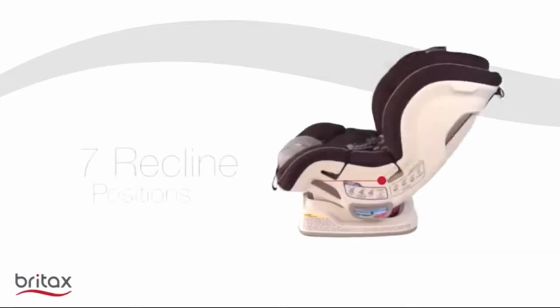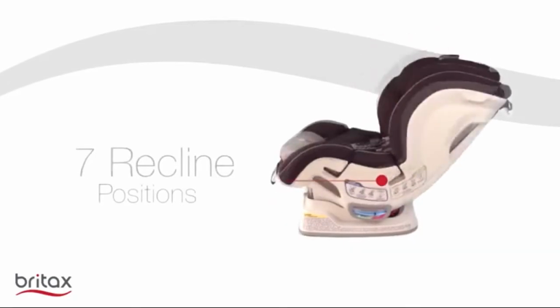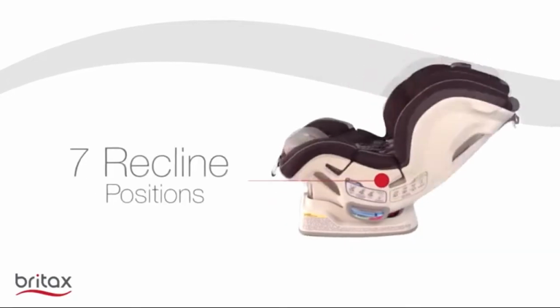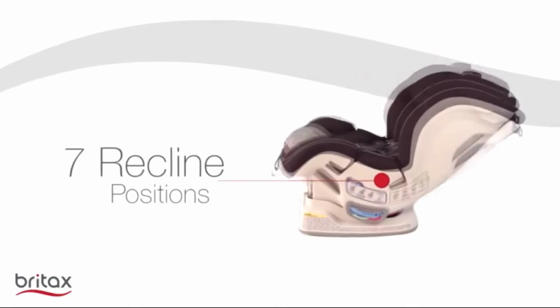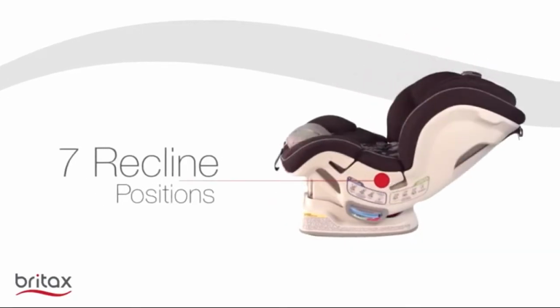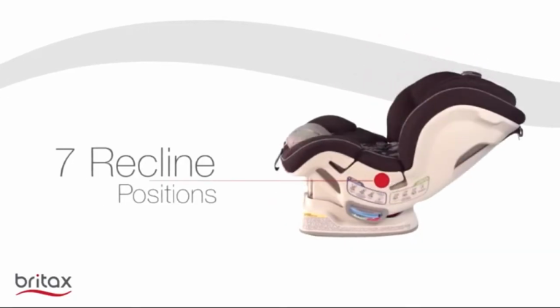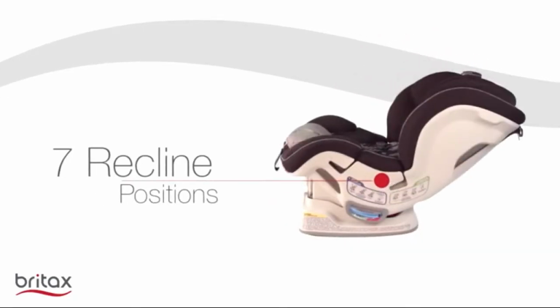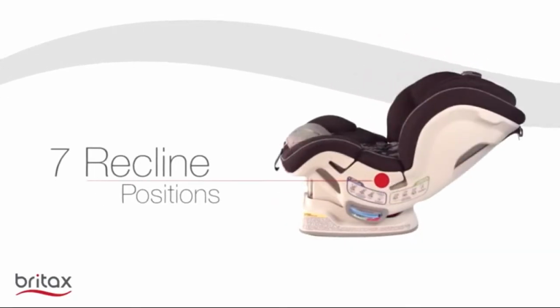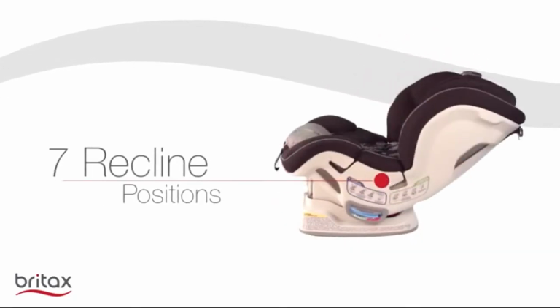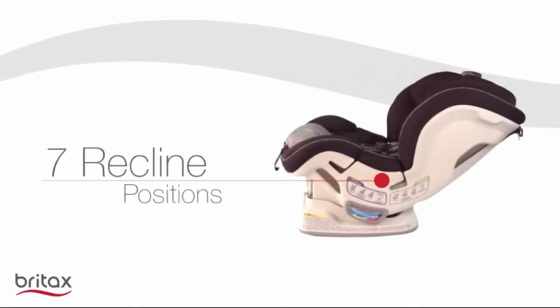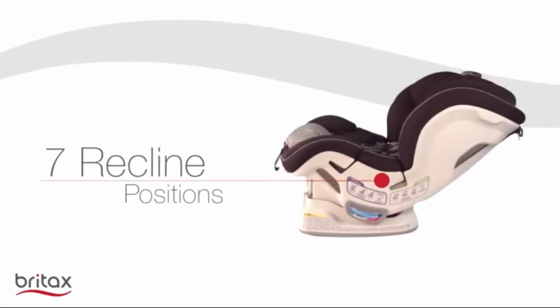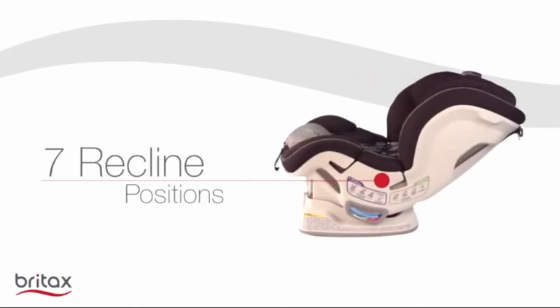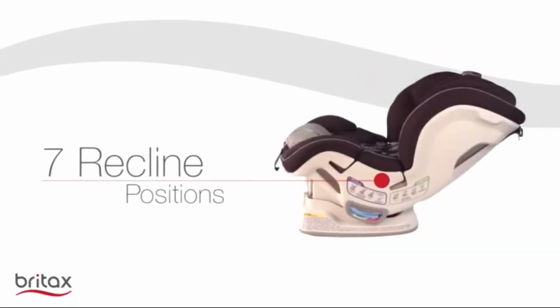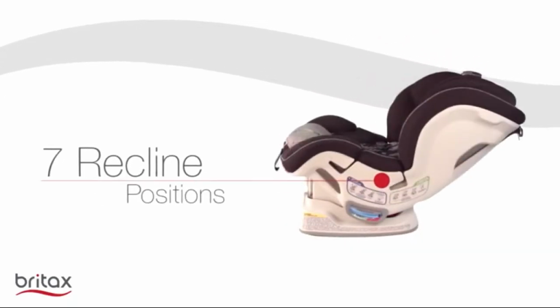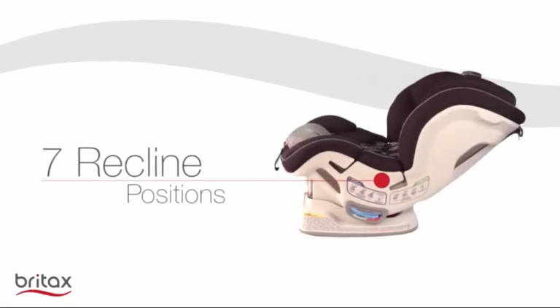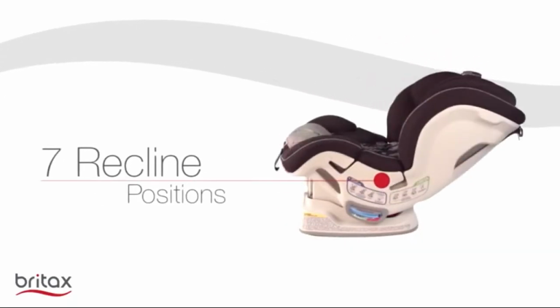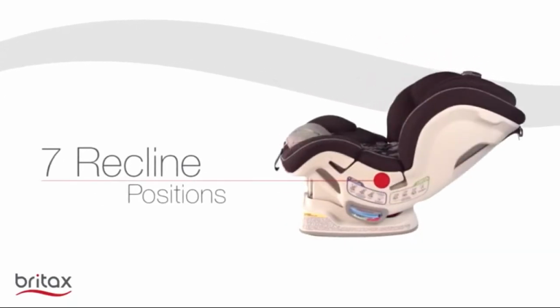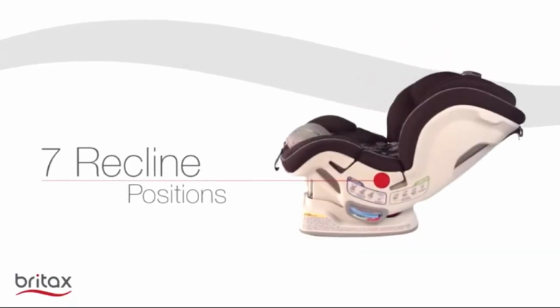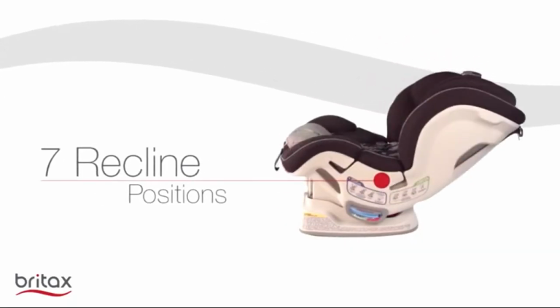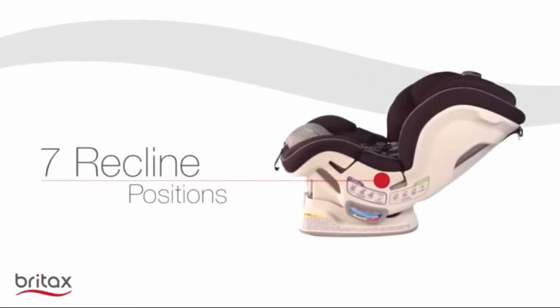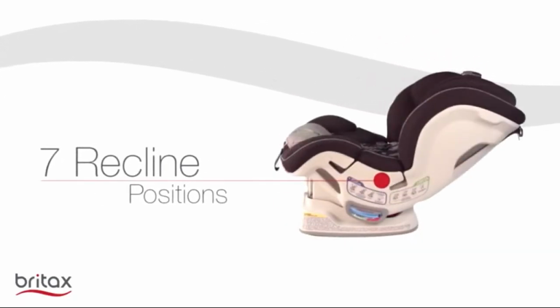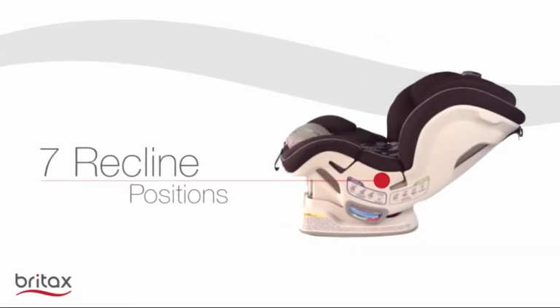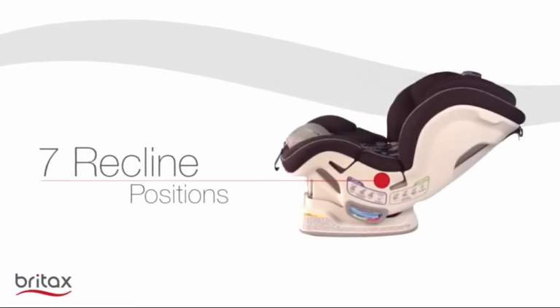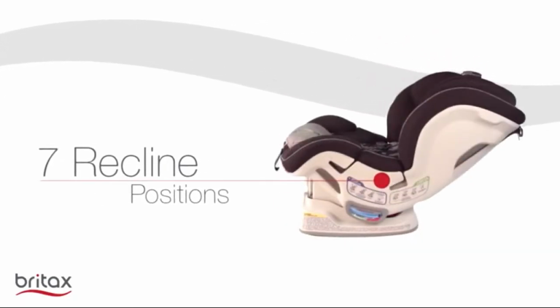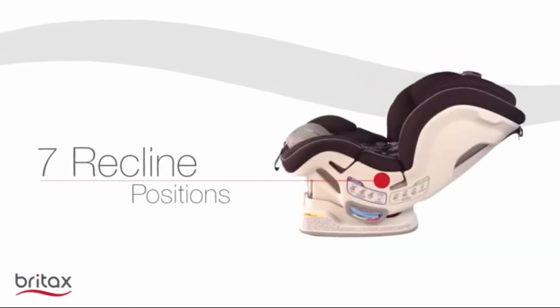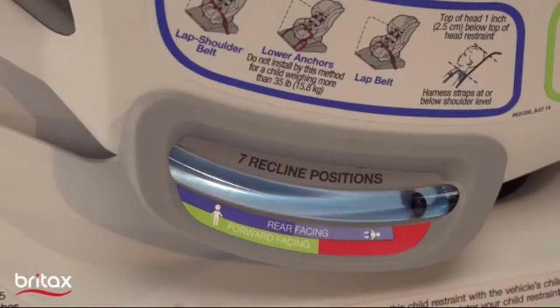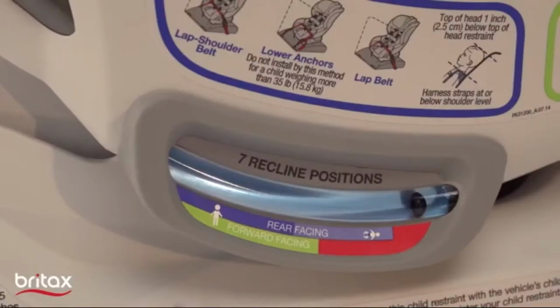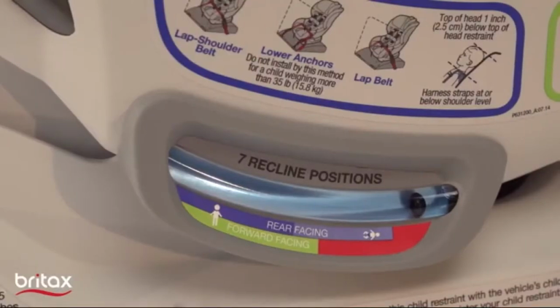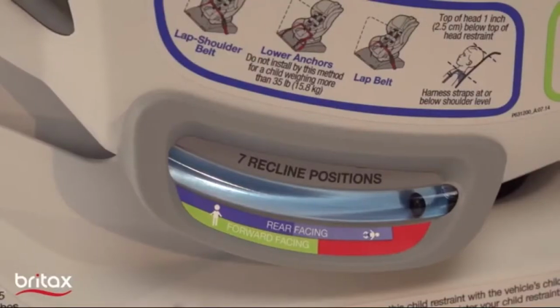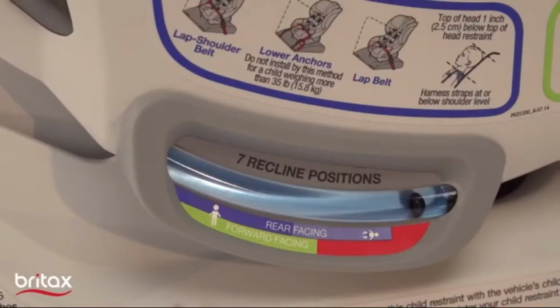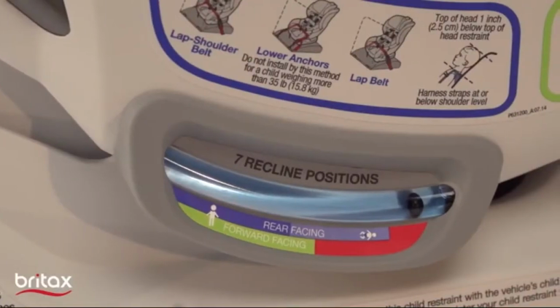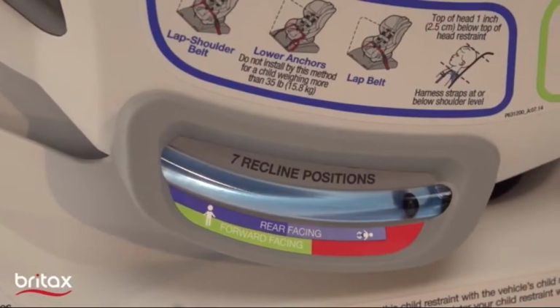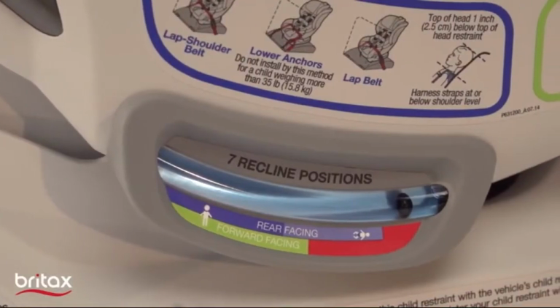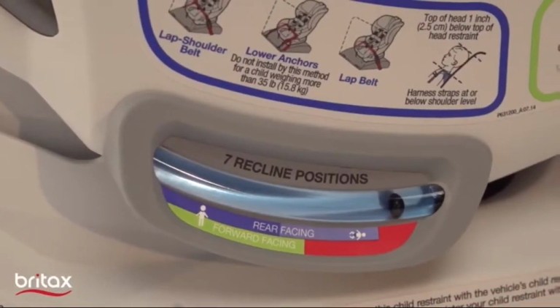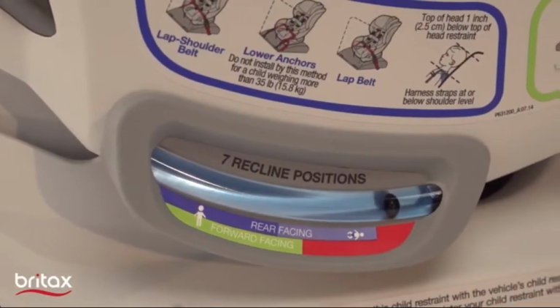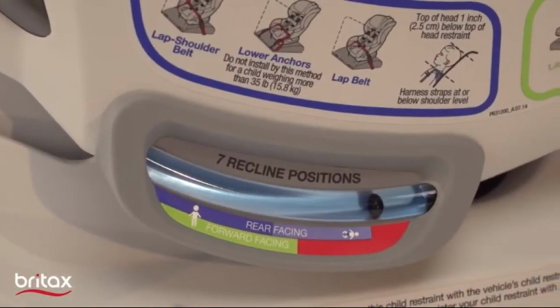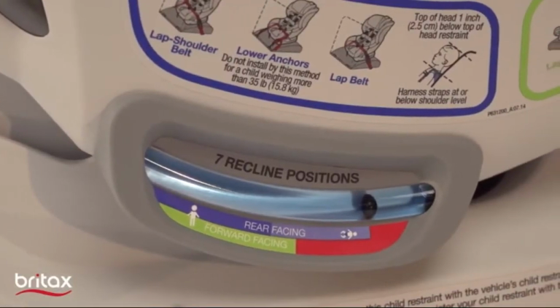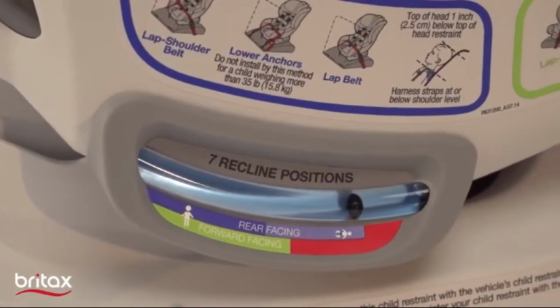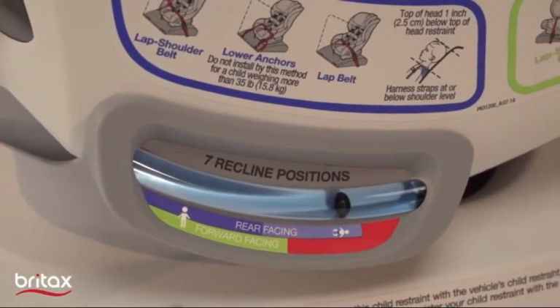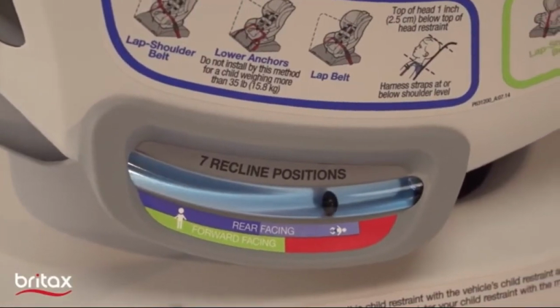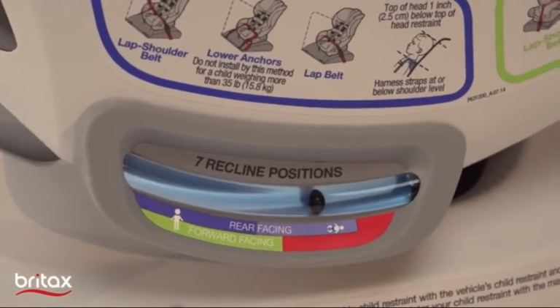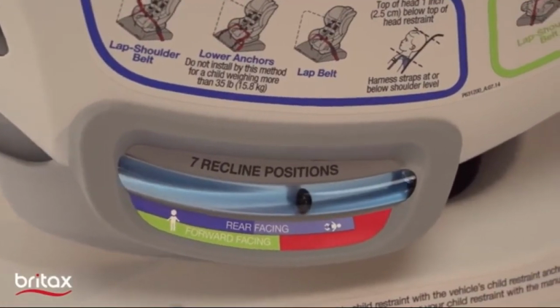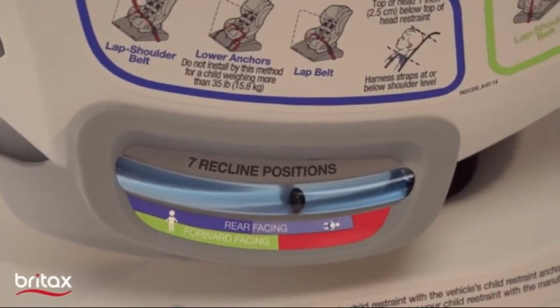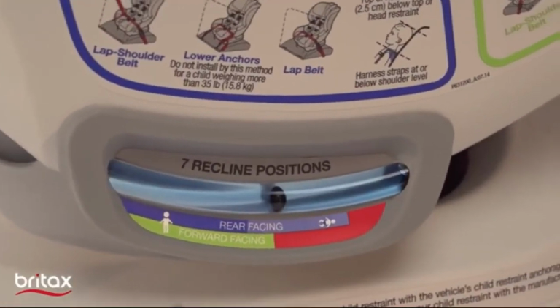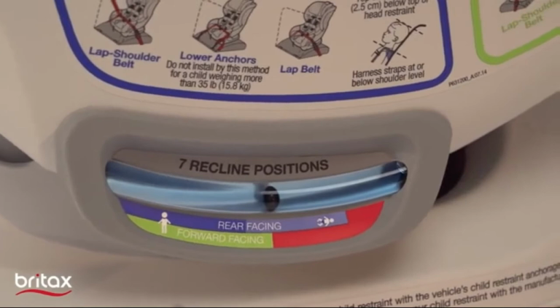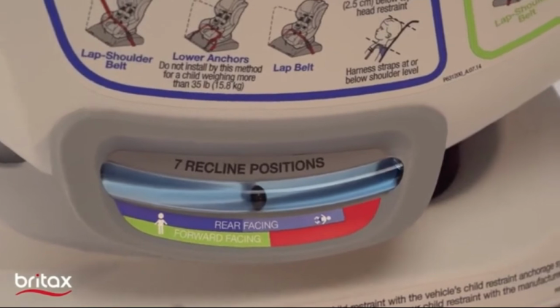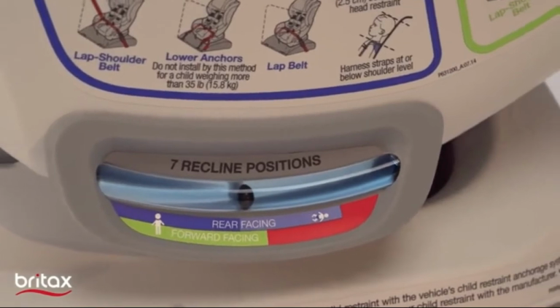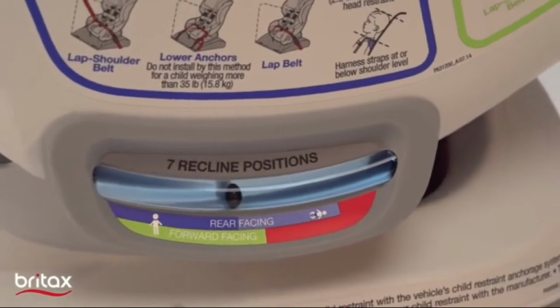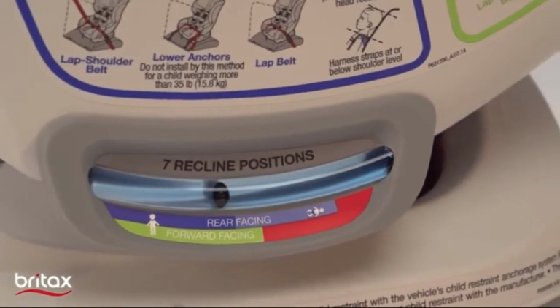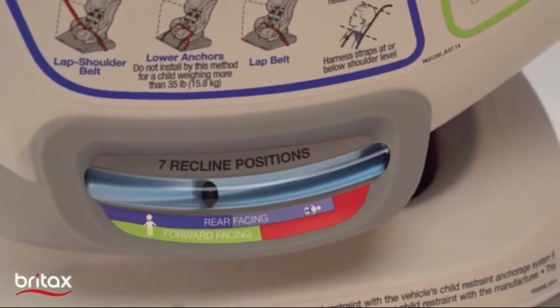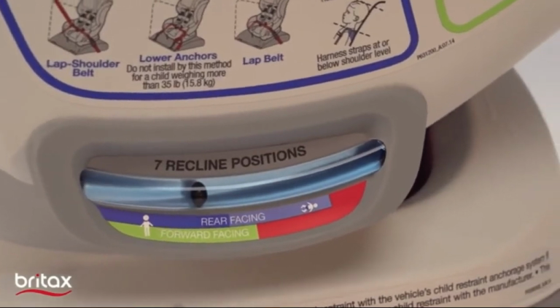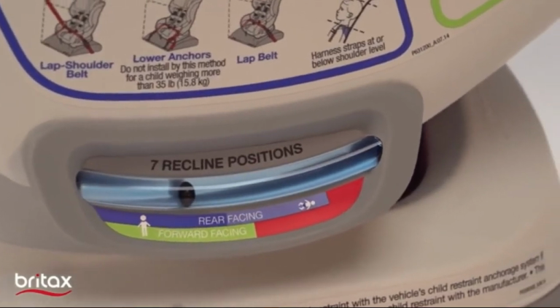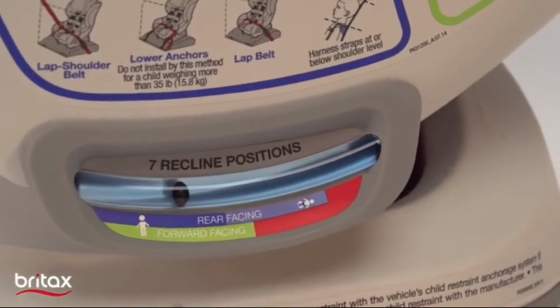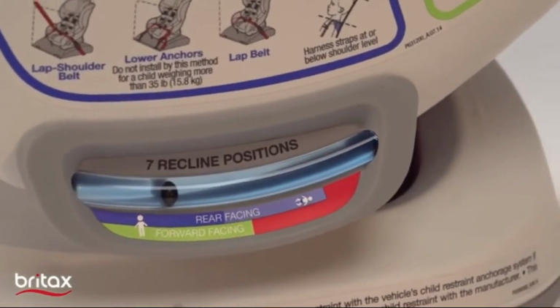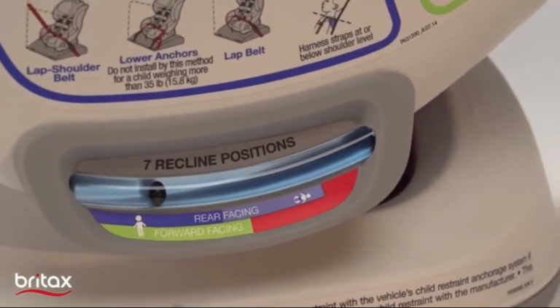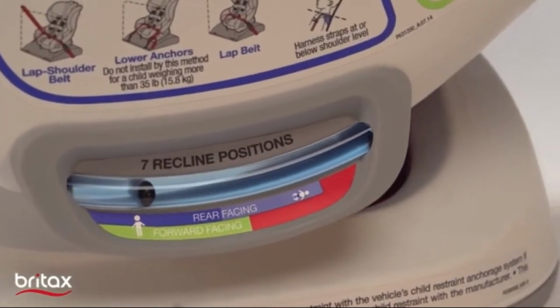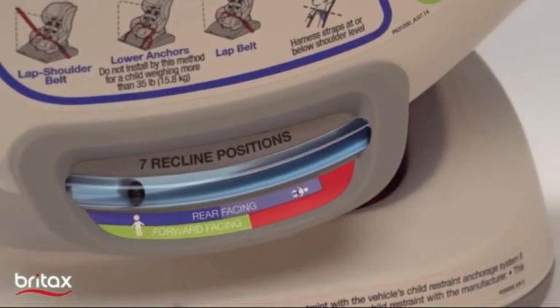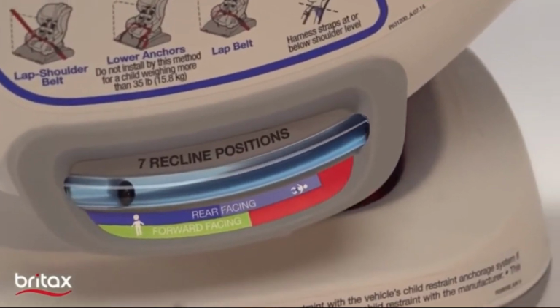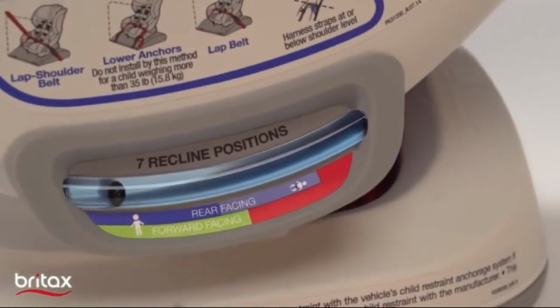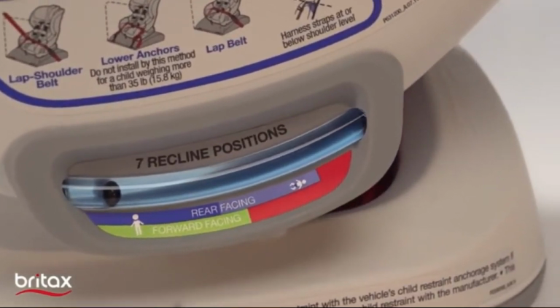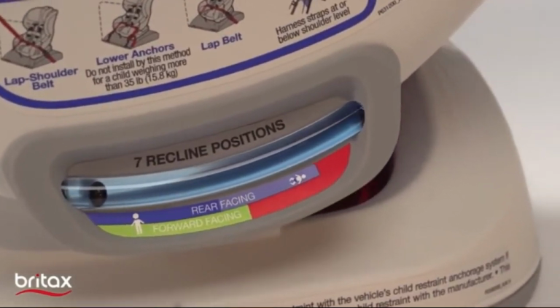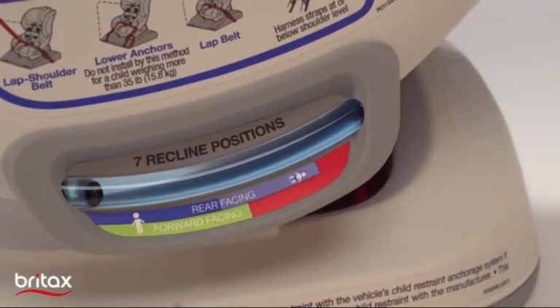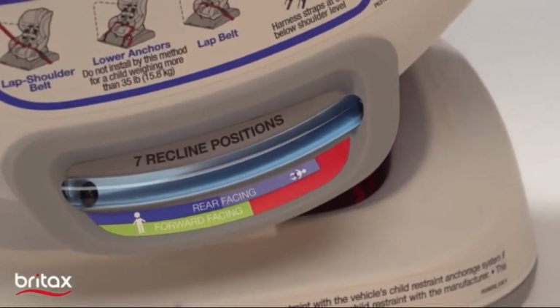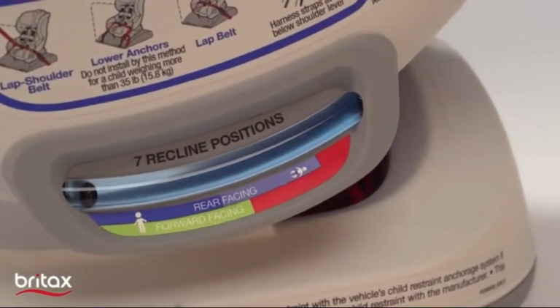There are 7 recline positions with an automatic level indicator to ensure the car seat's angle is correct and your child is comfortable.